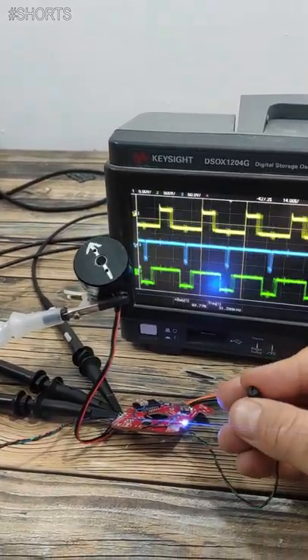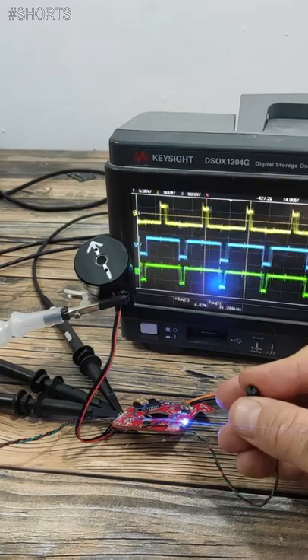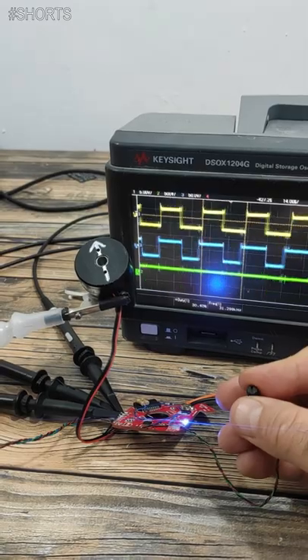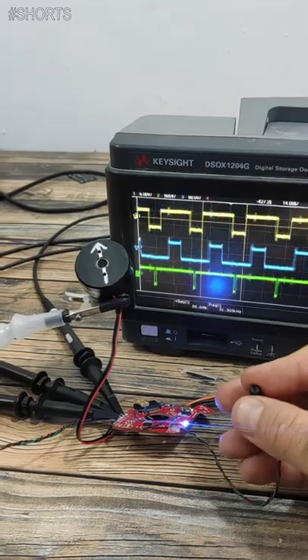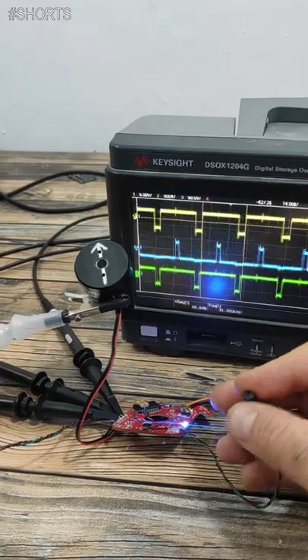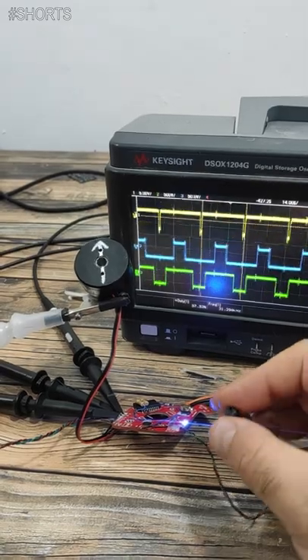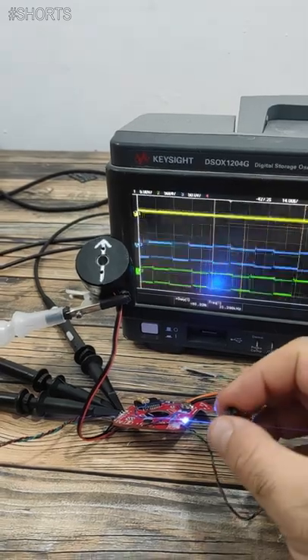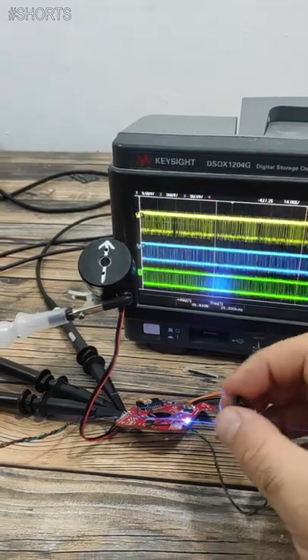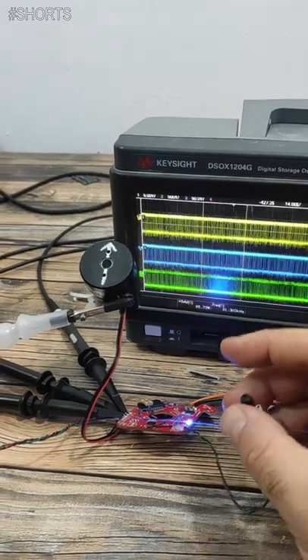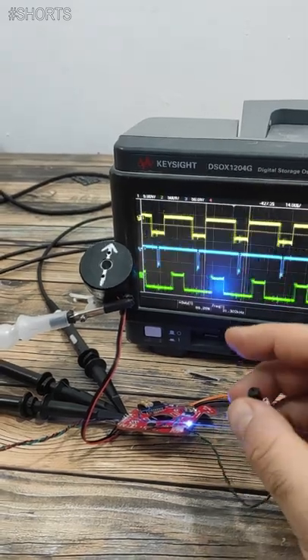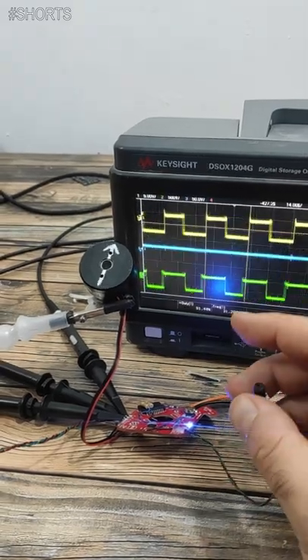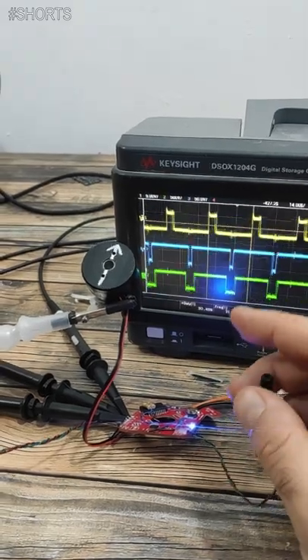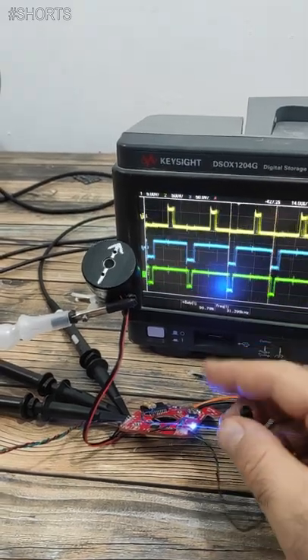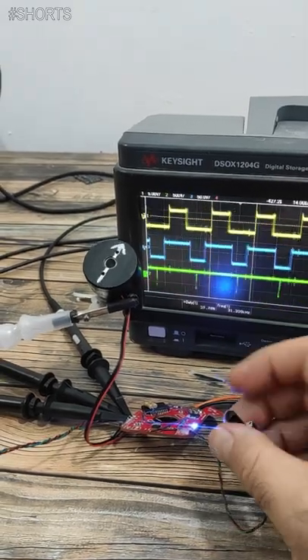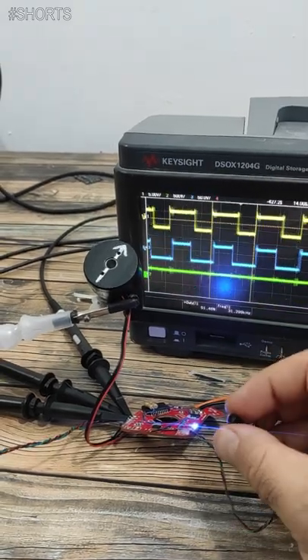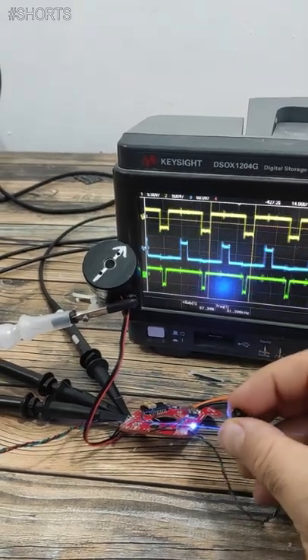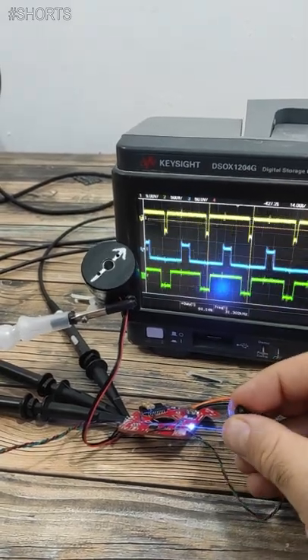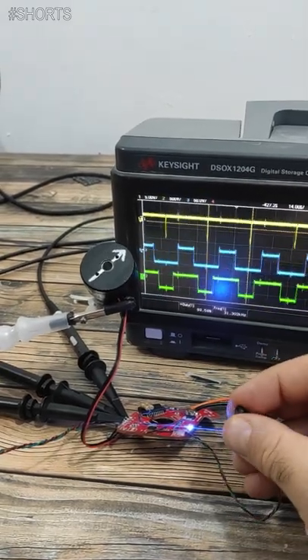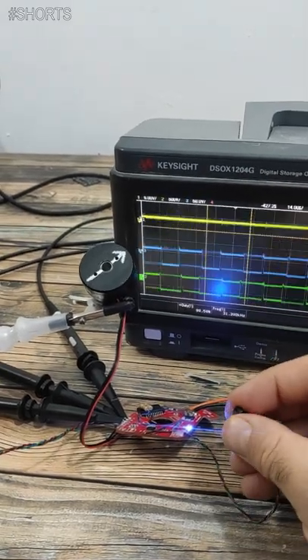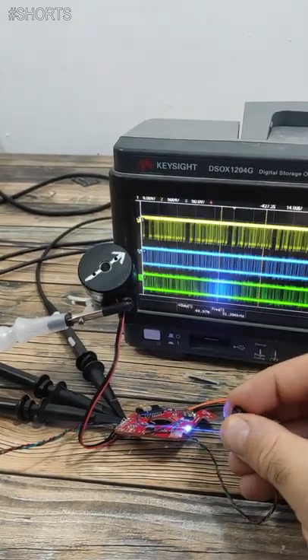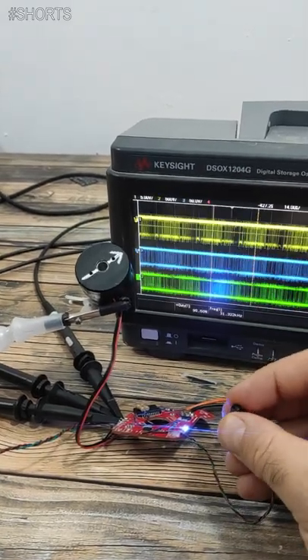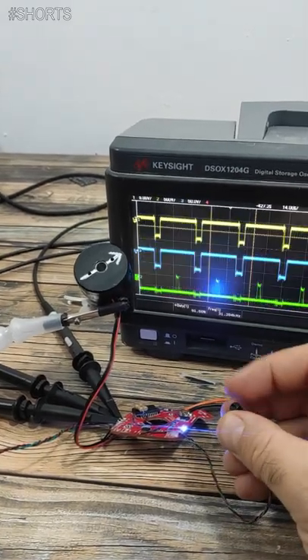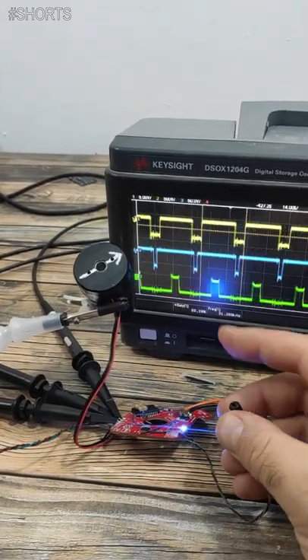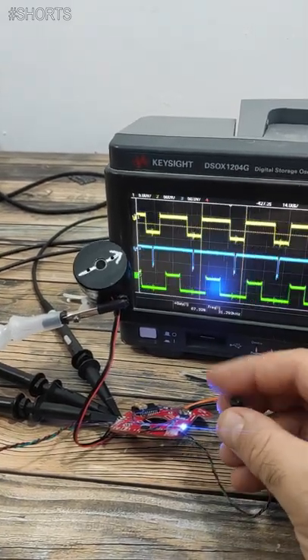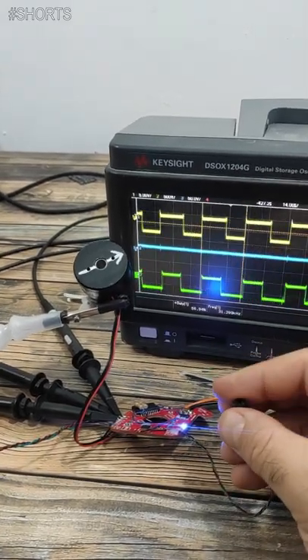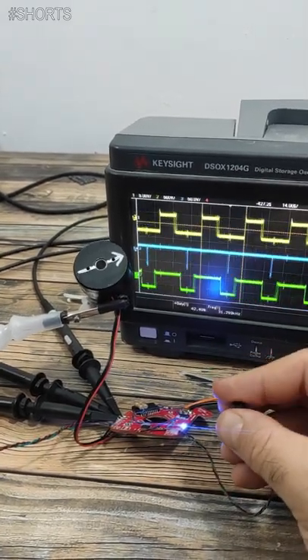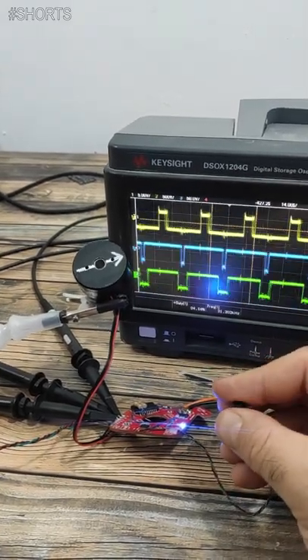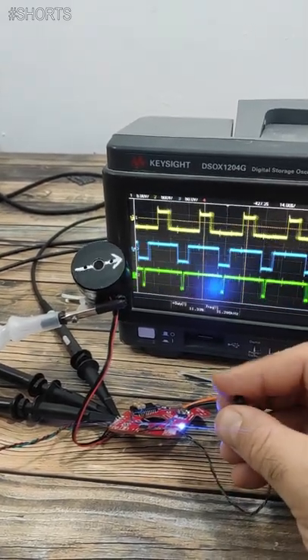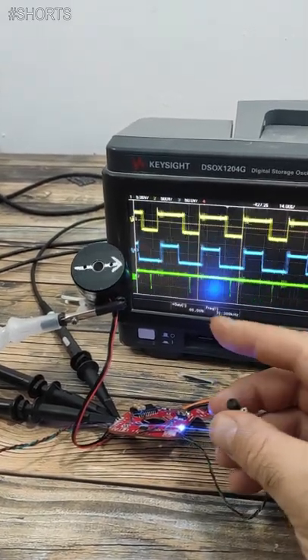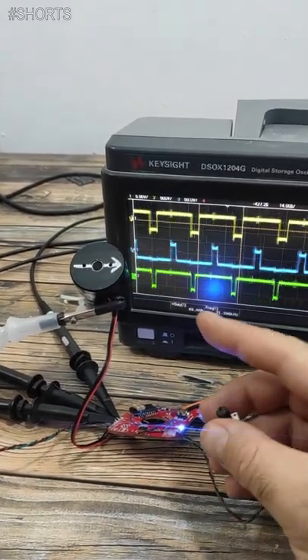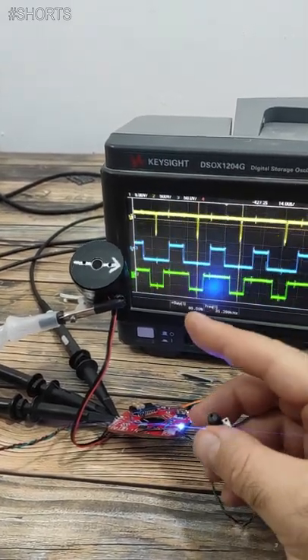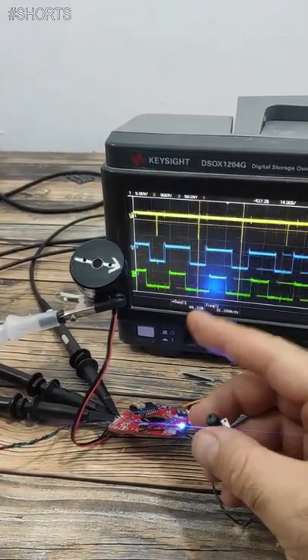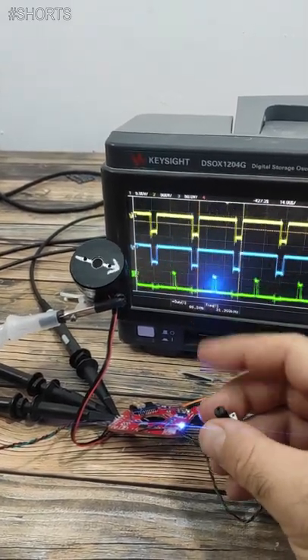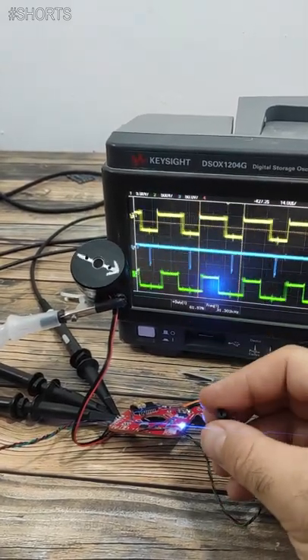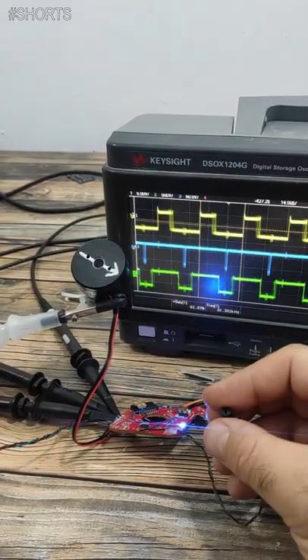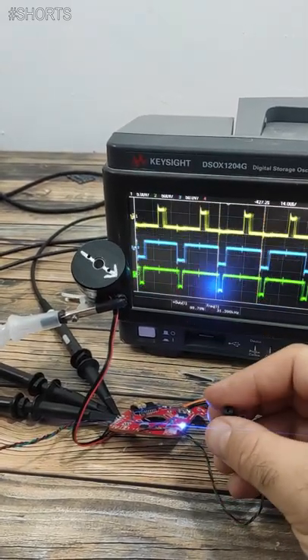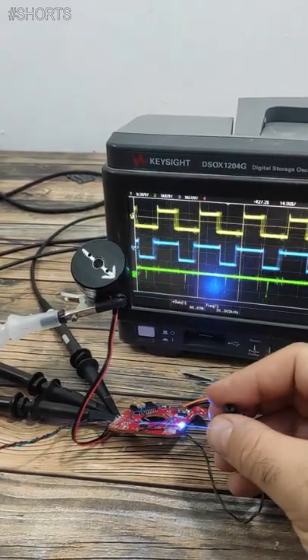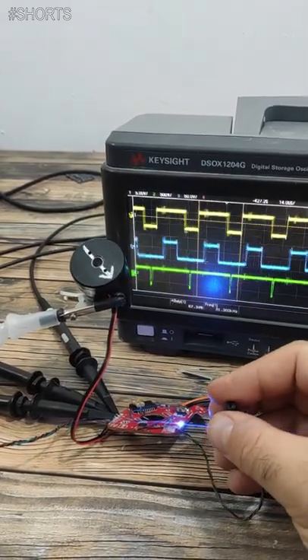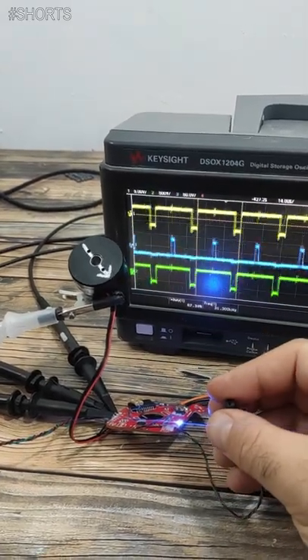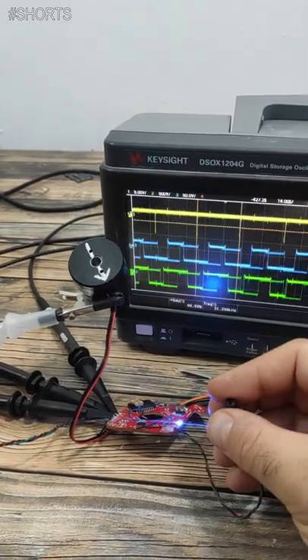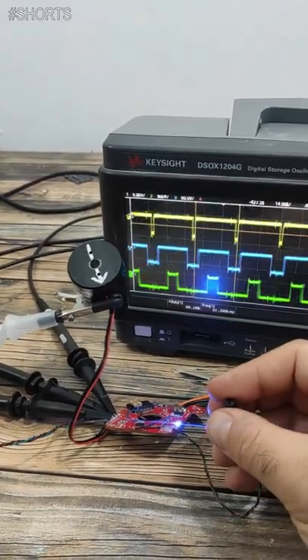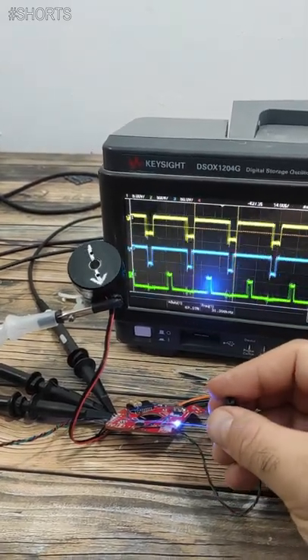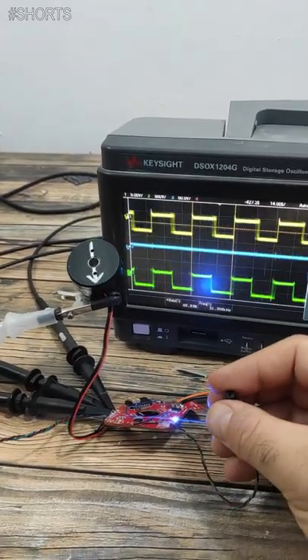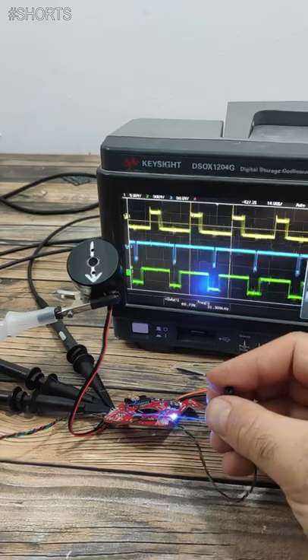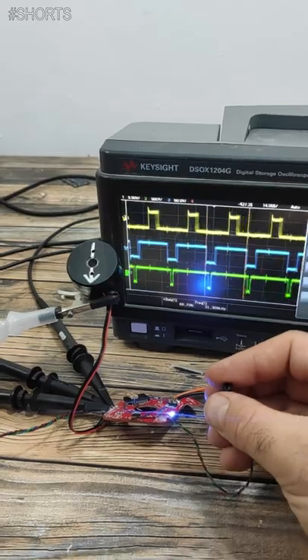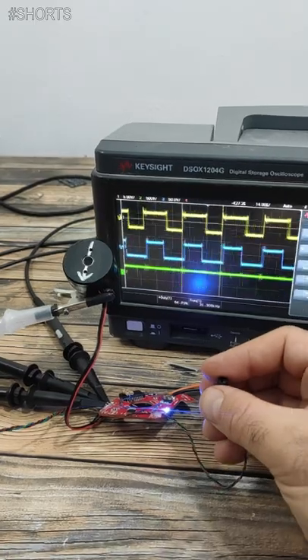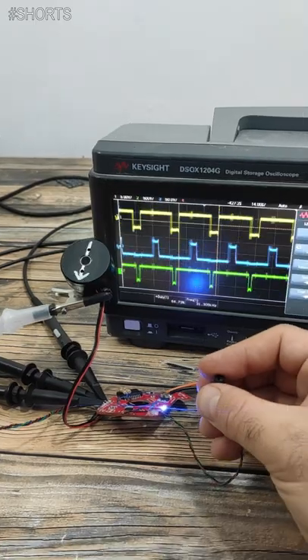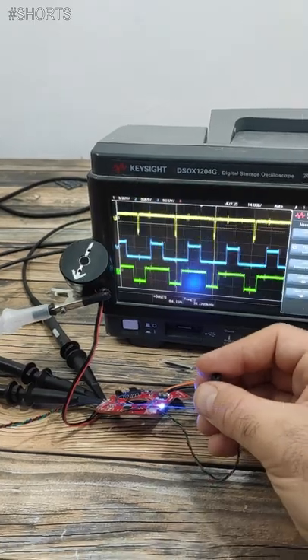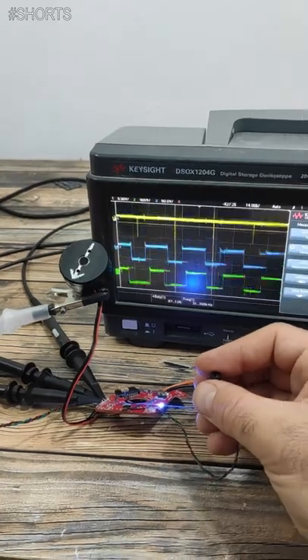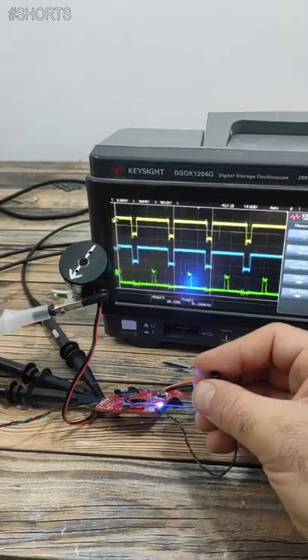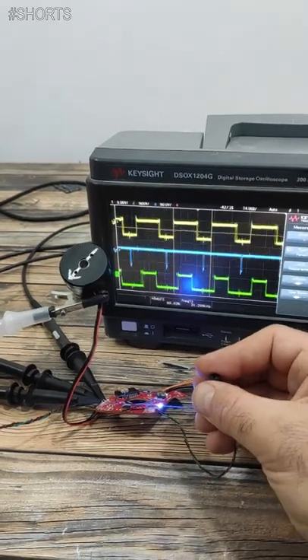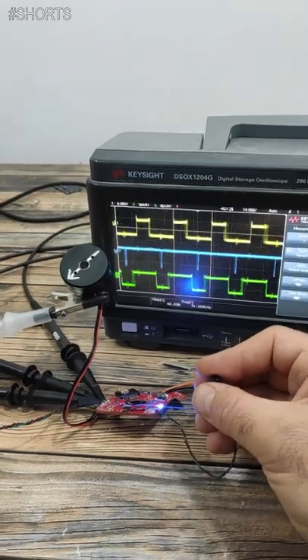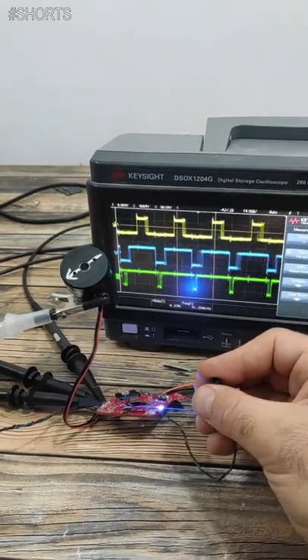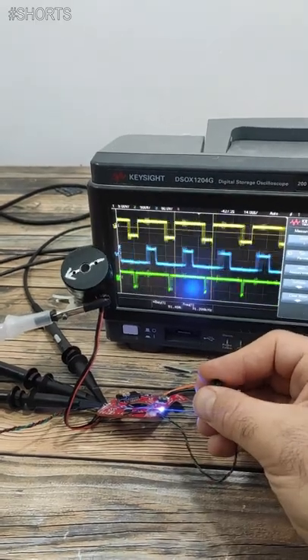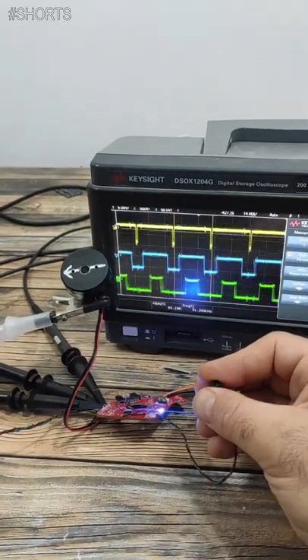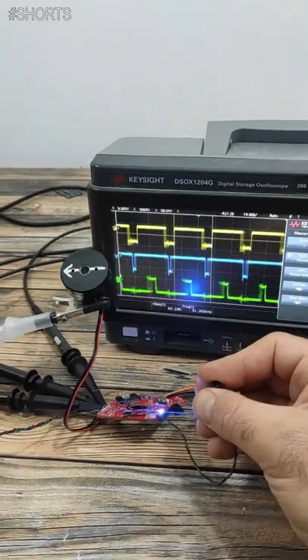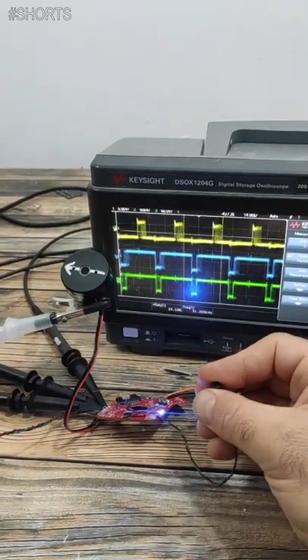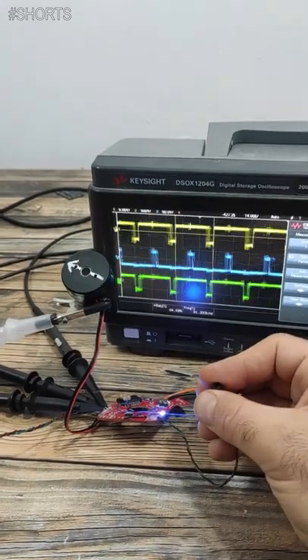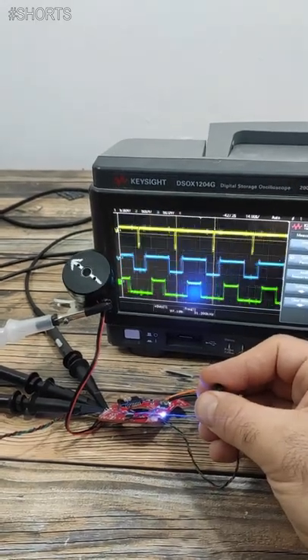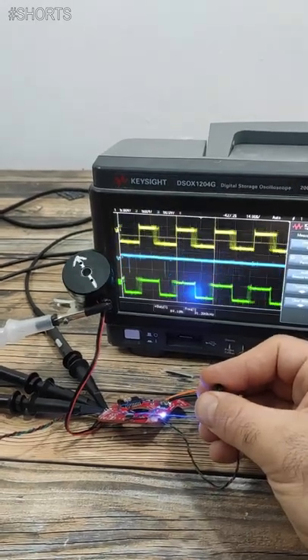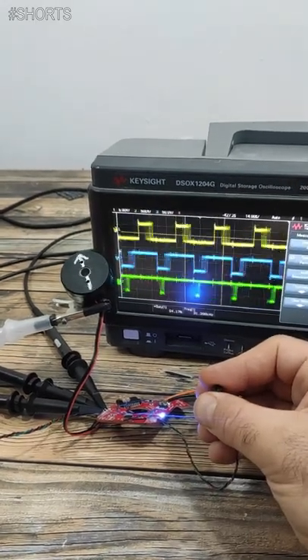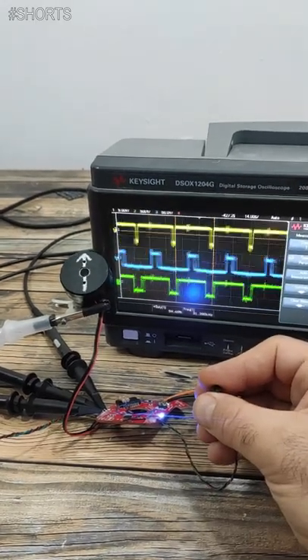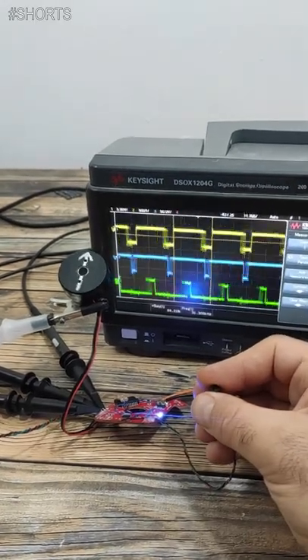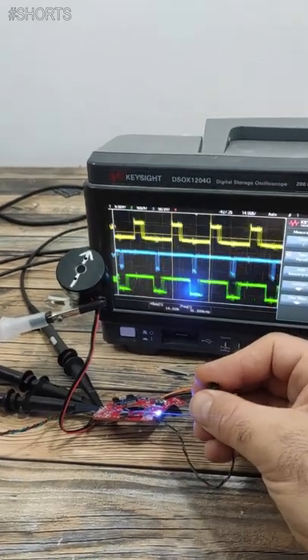The next step is to add an encoder — a magnetic encoder — and control the angle with feedback. Pretty nice, right?